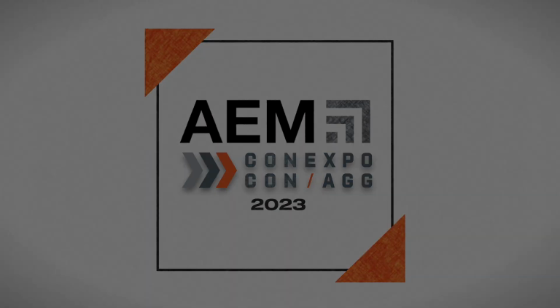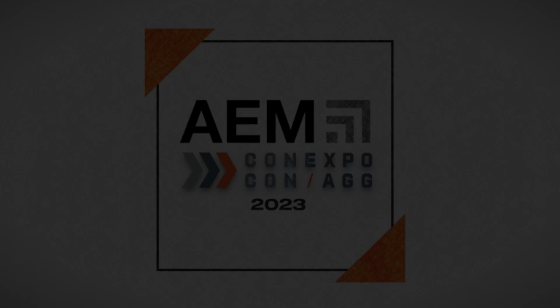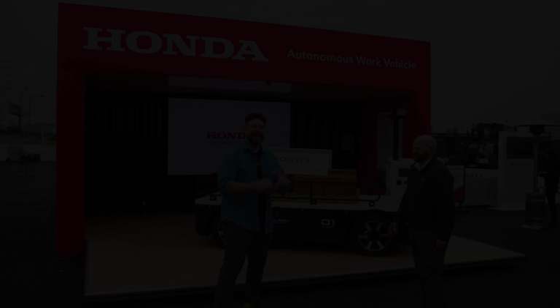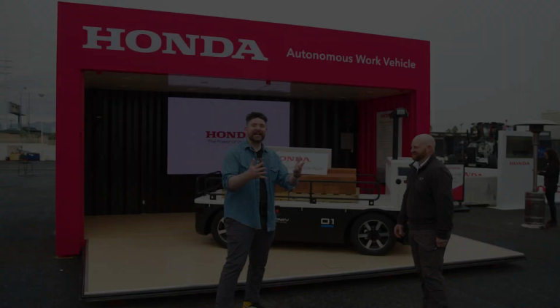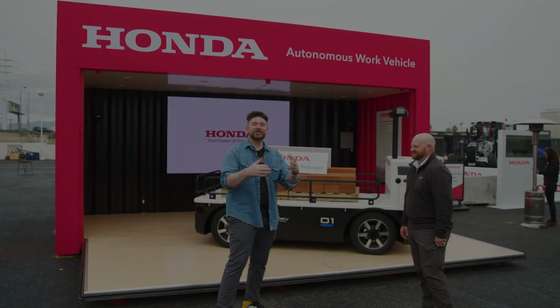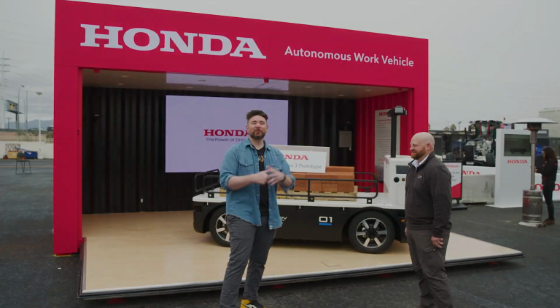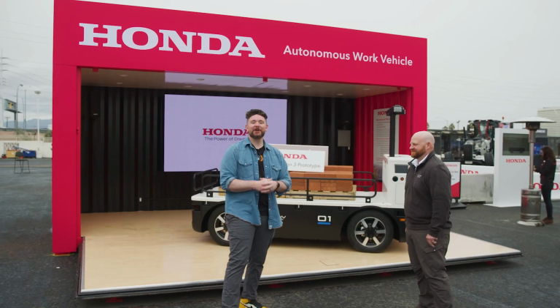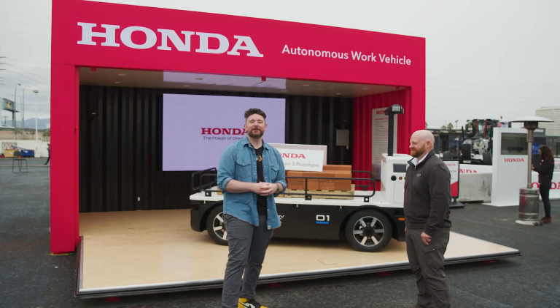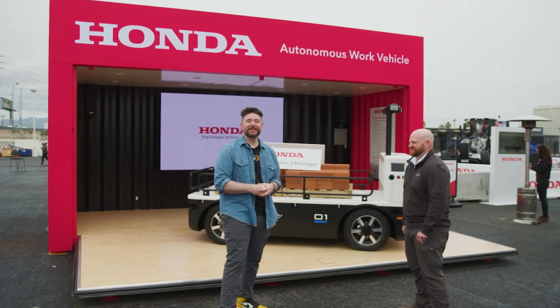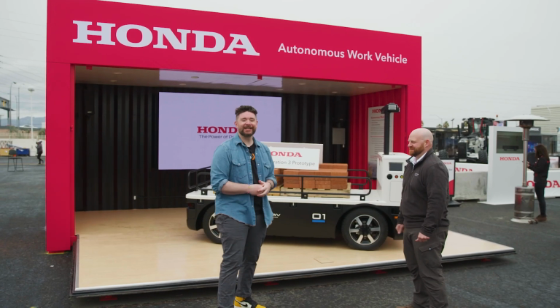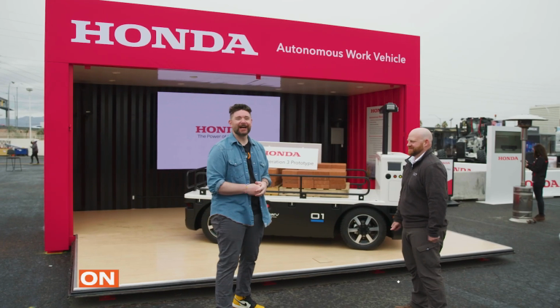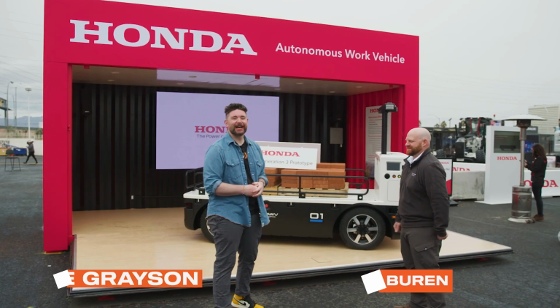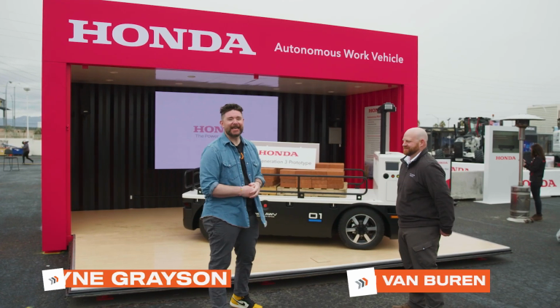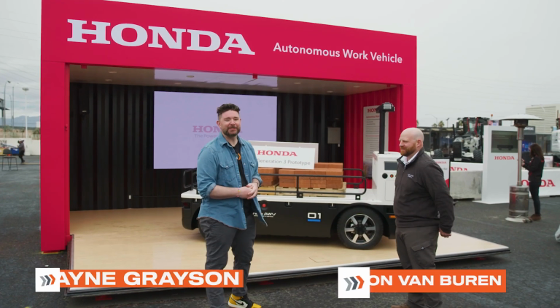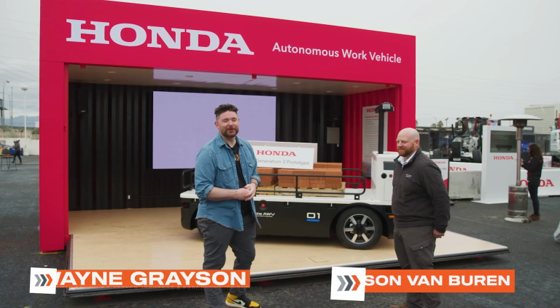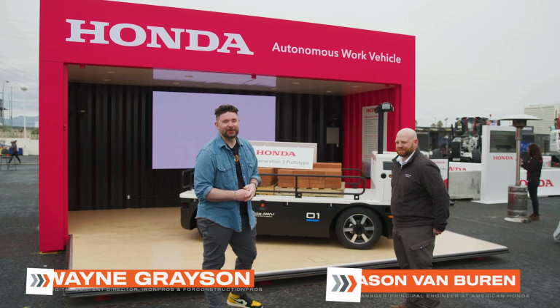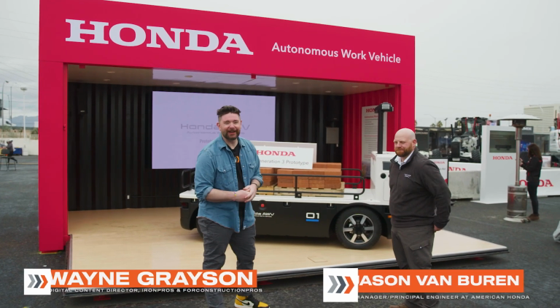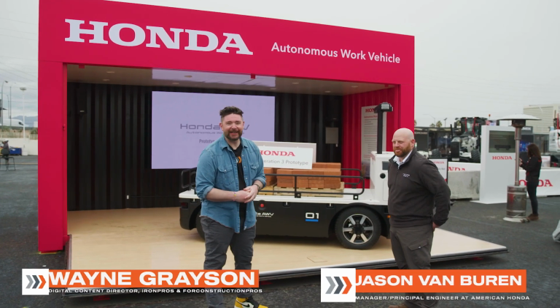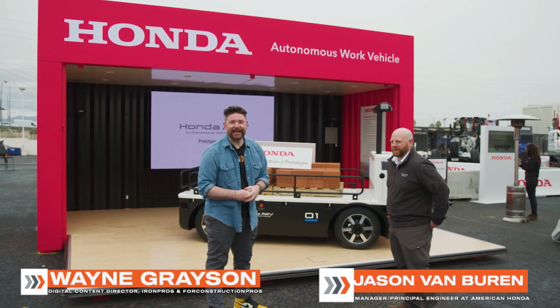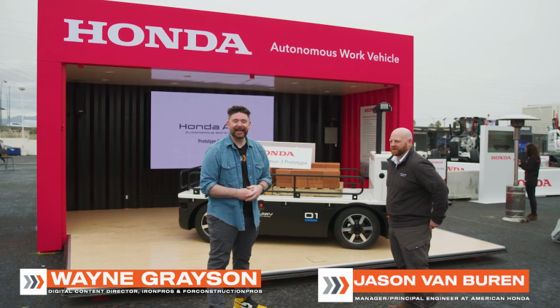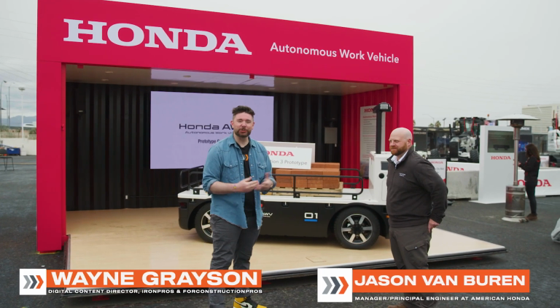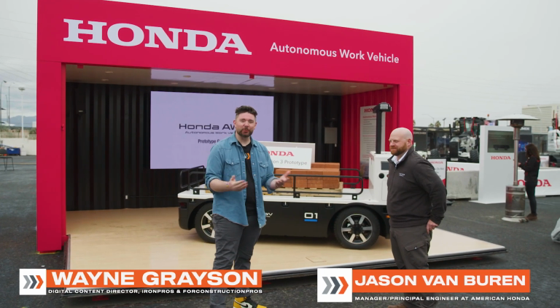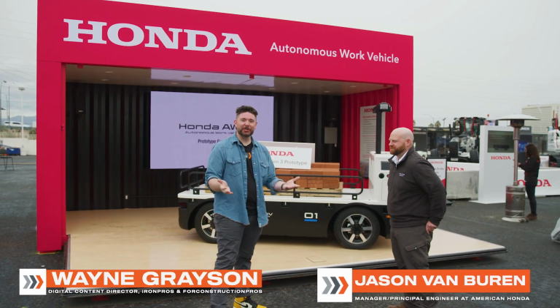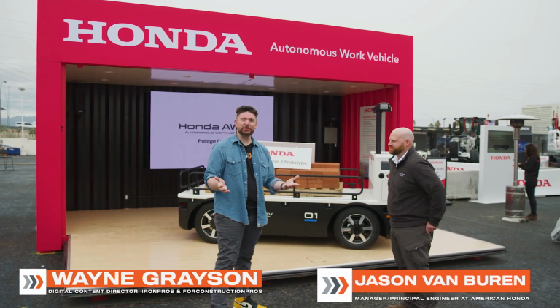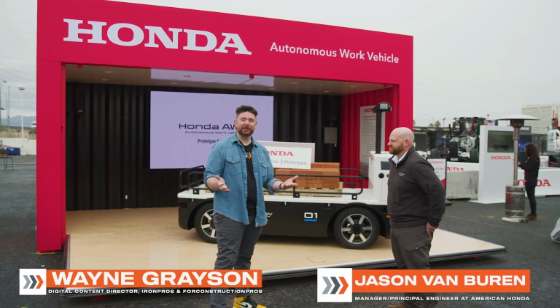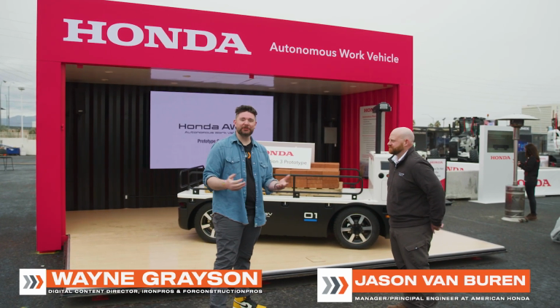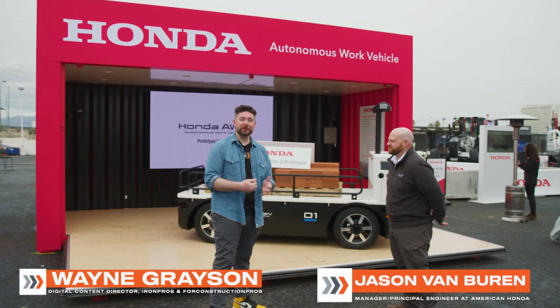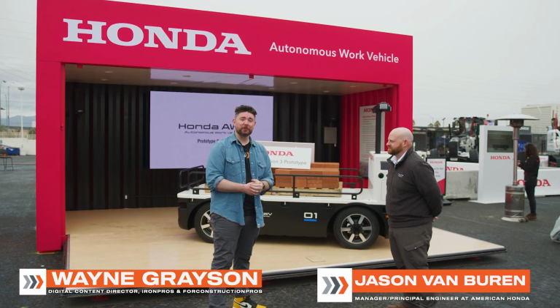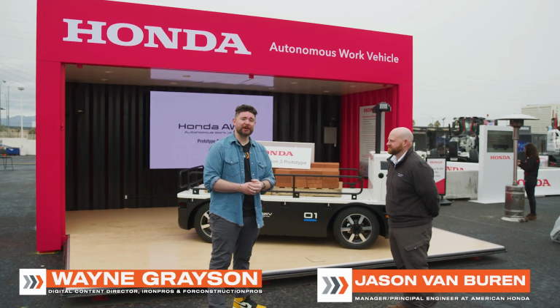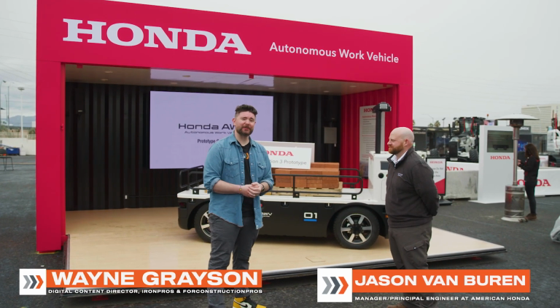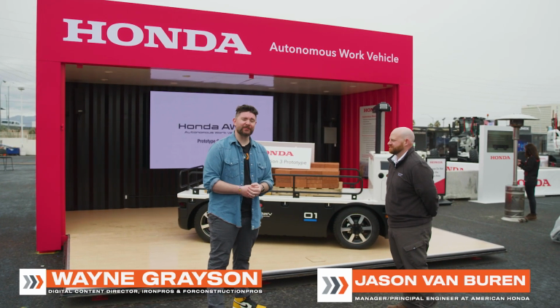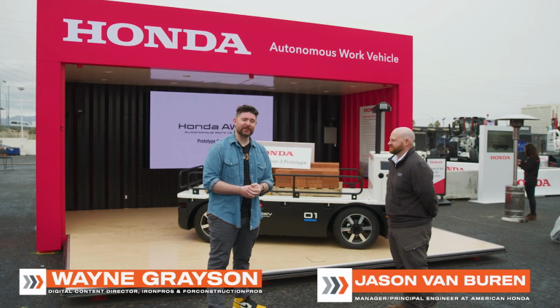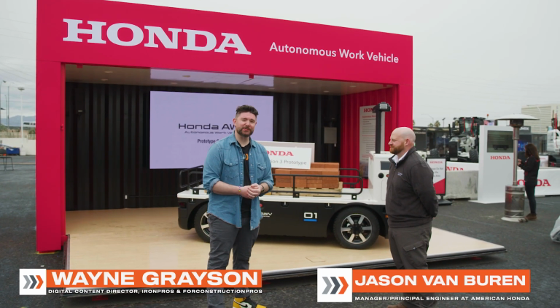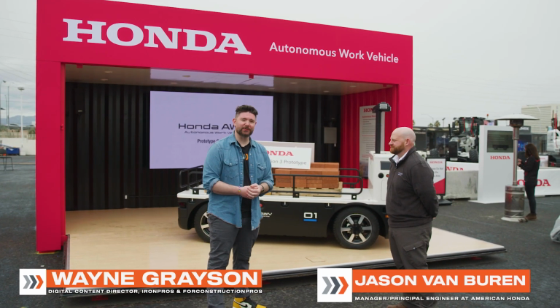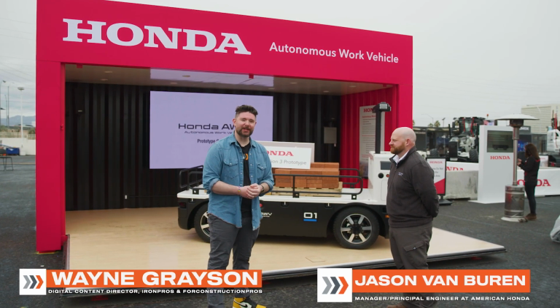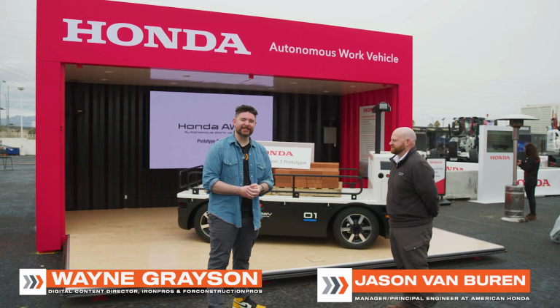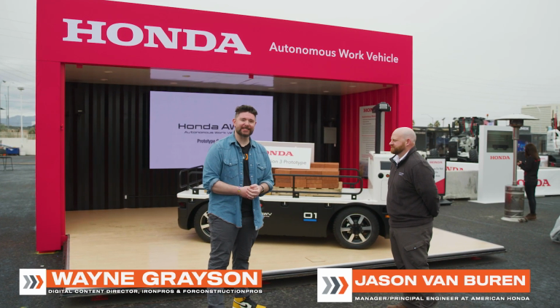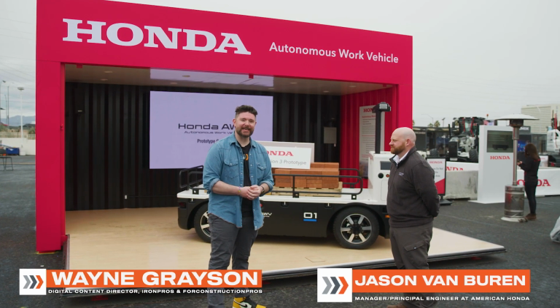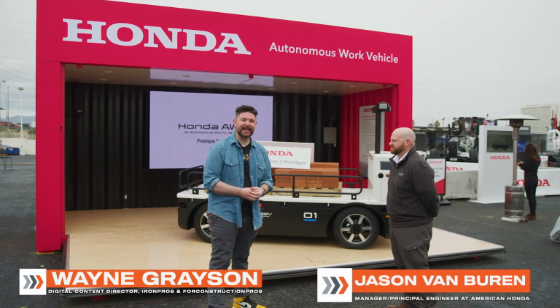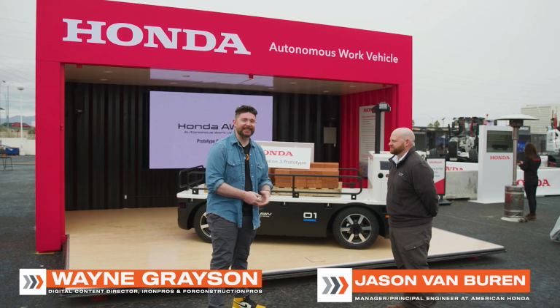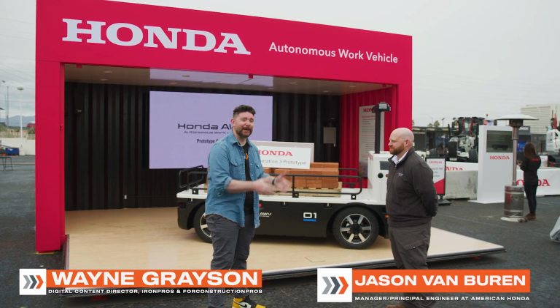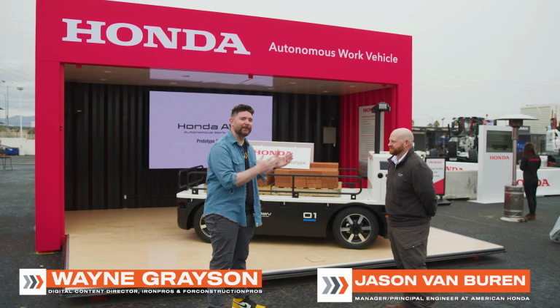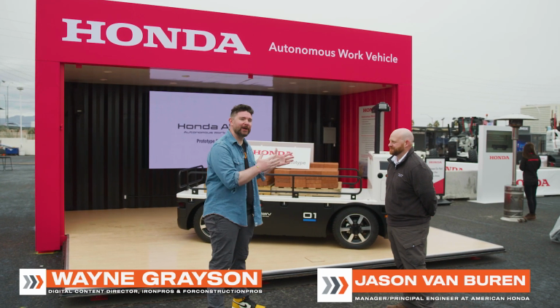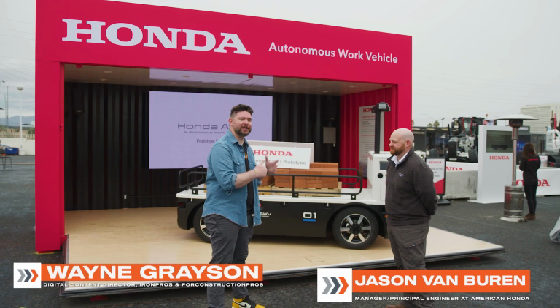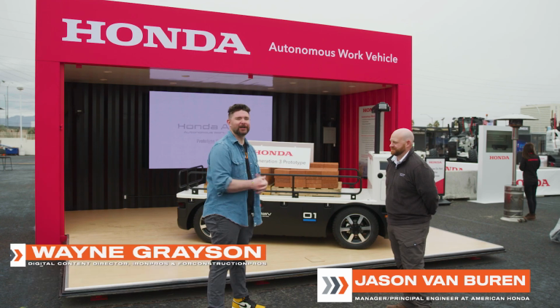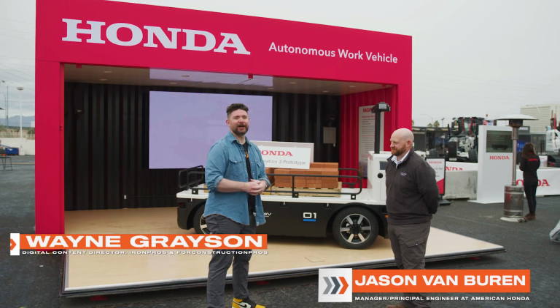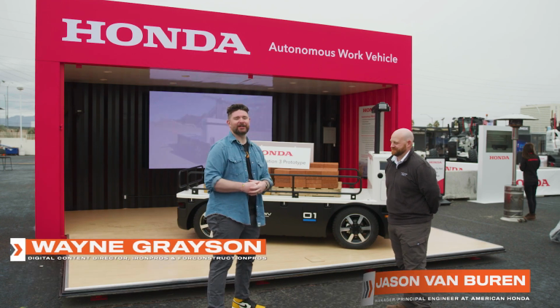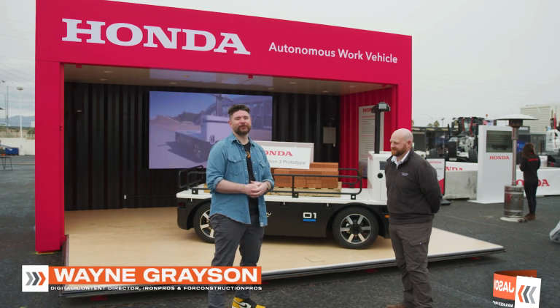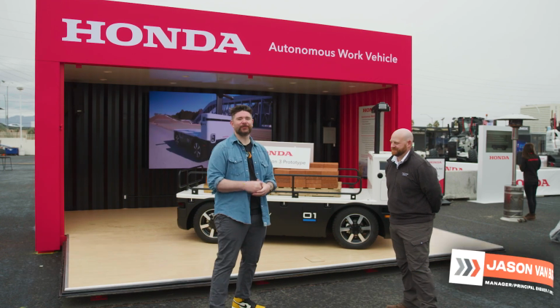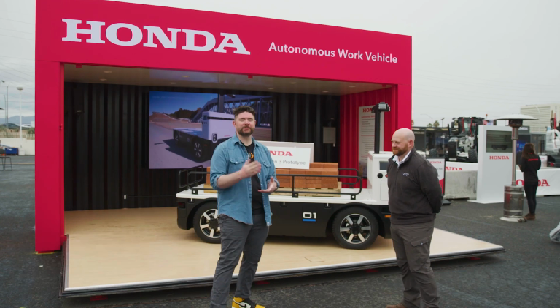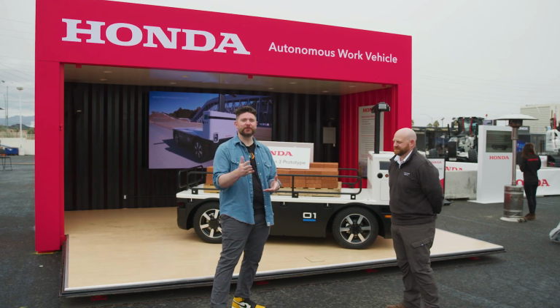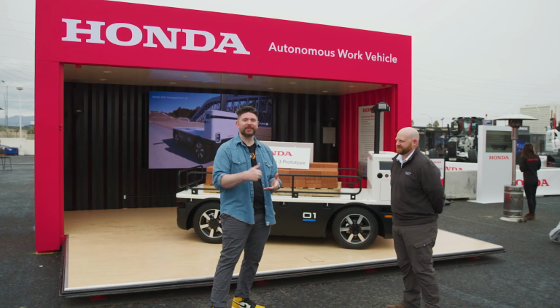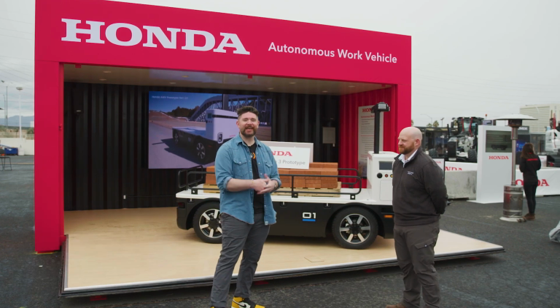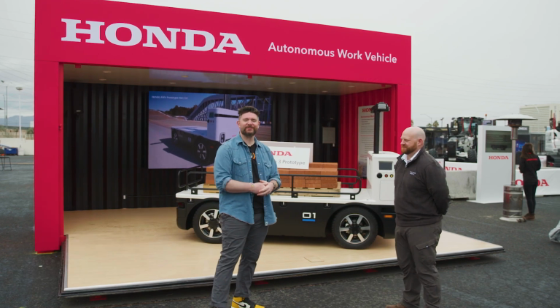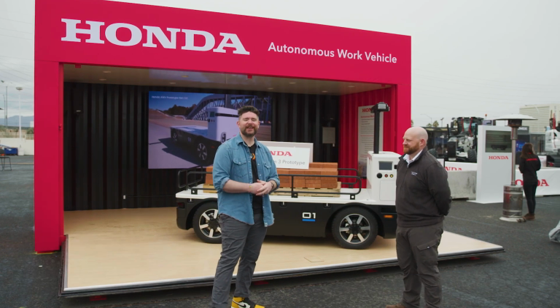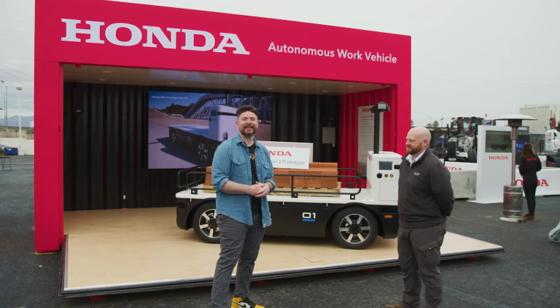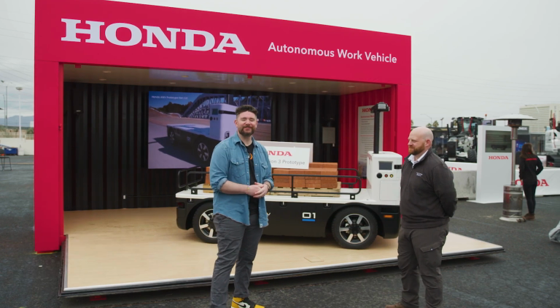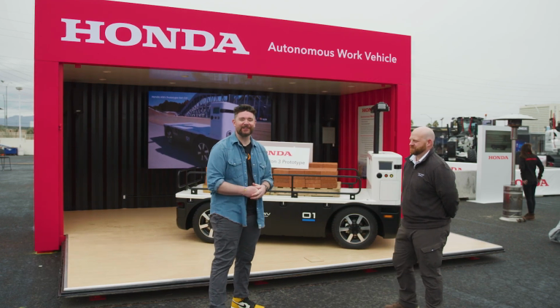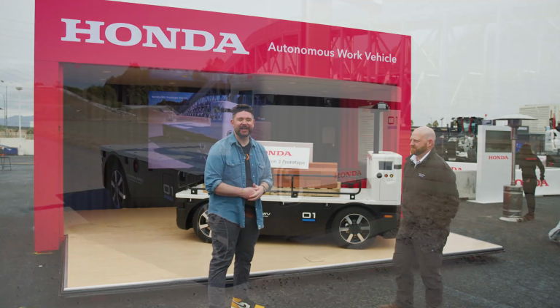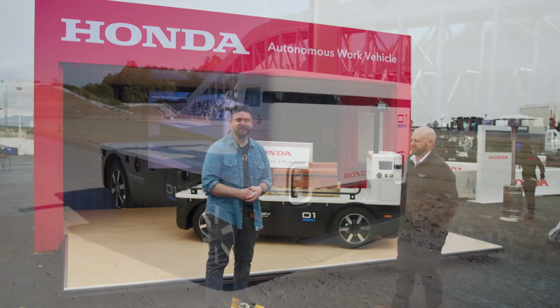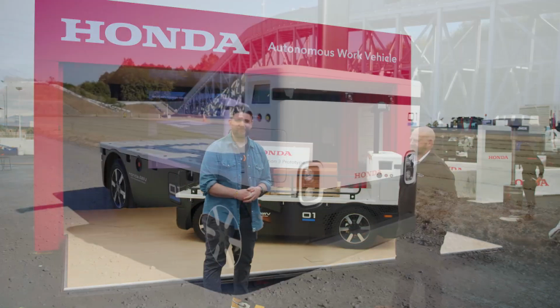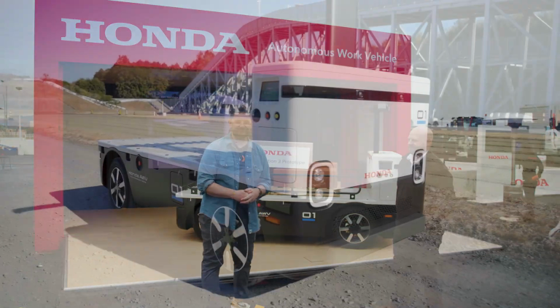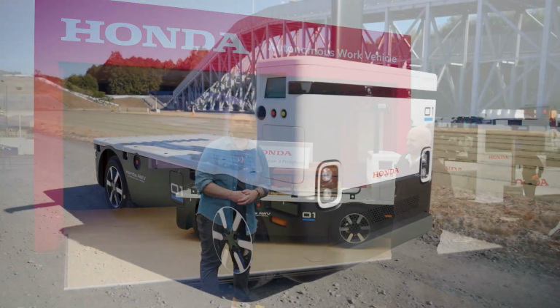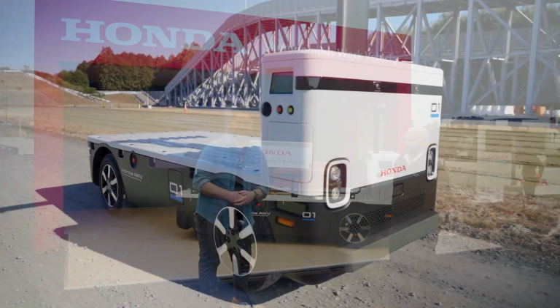Hey guys, welcome in to Con Expo Con Ag 2023. We're here in the festival lot today at the American Honda booth — that's booth F8515.